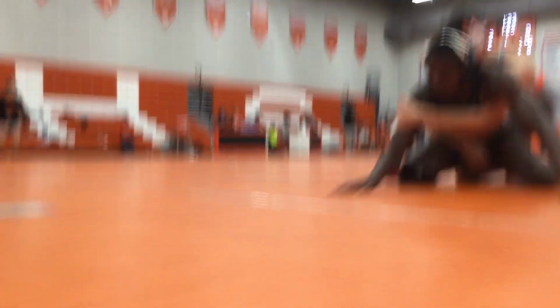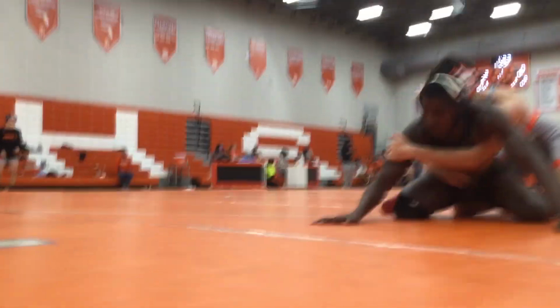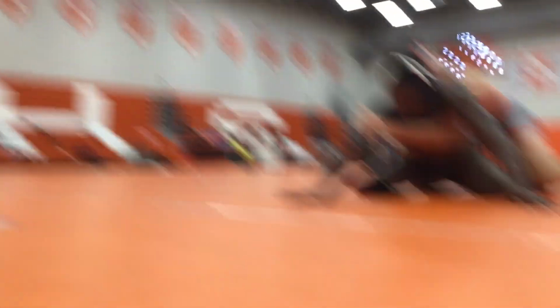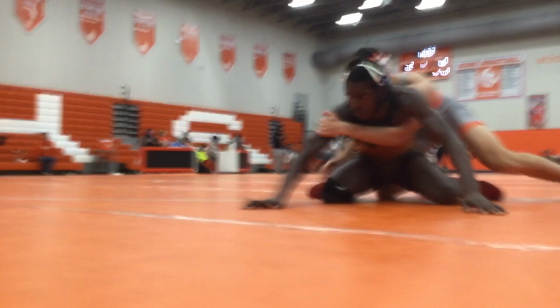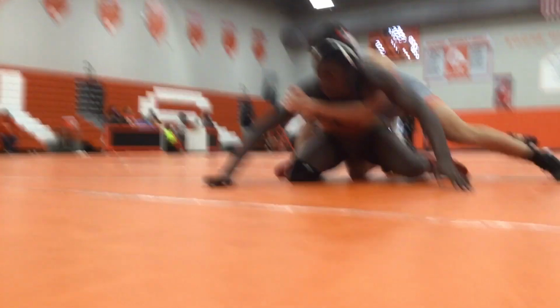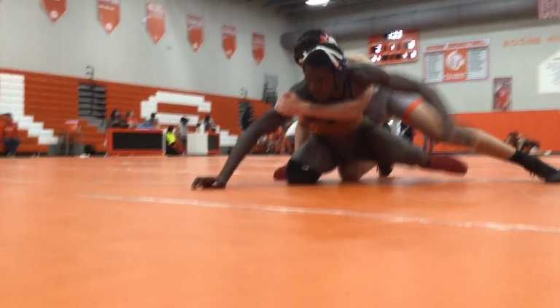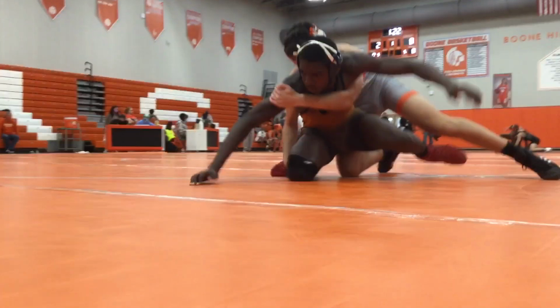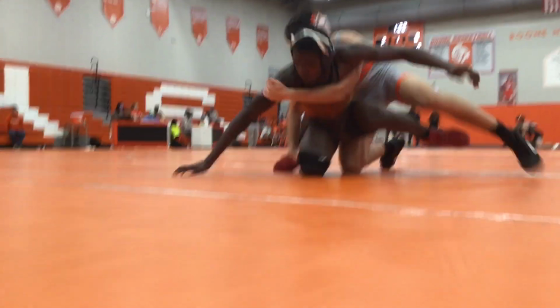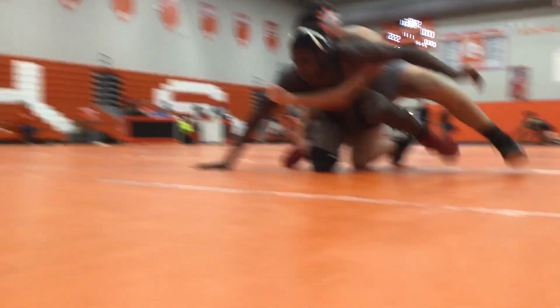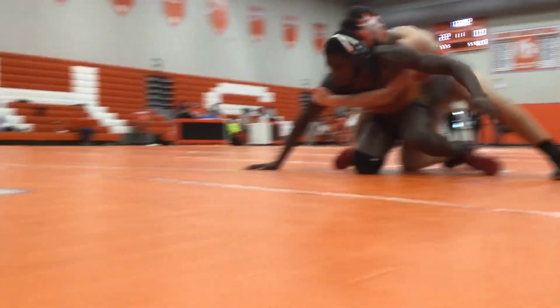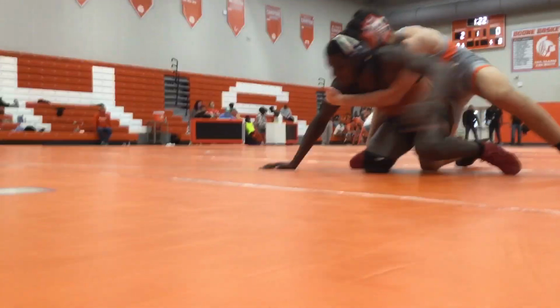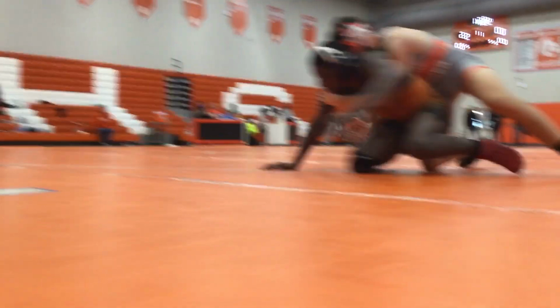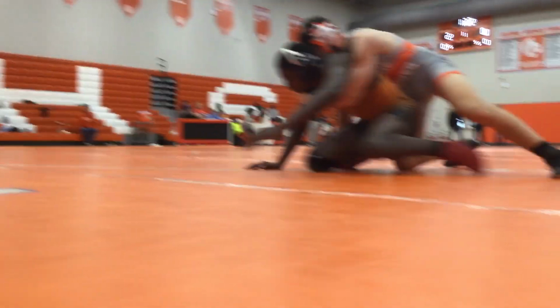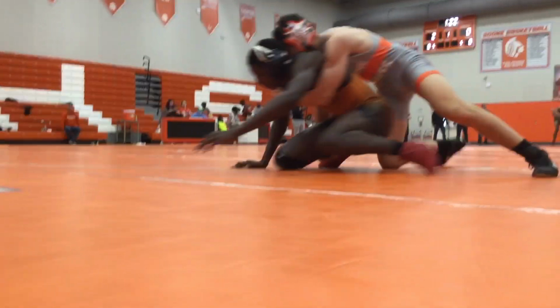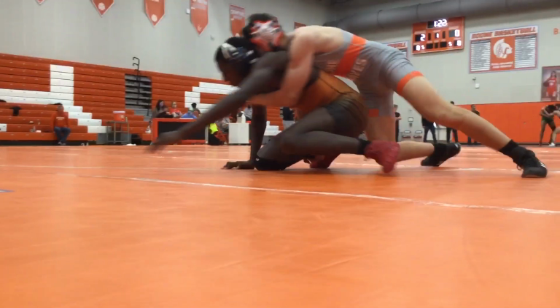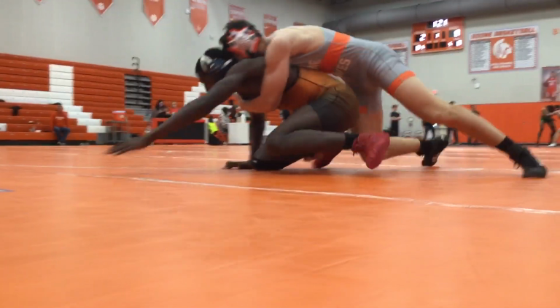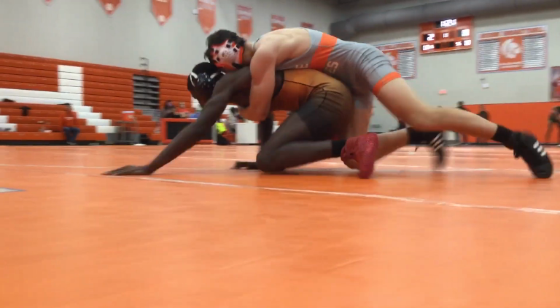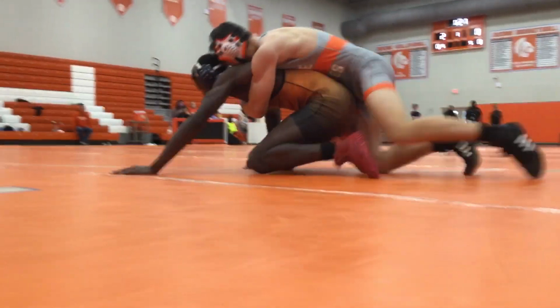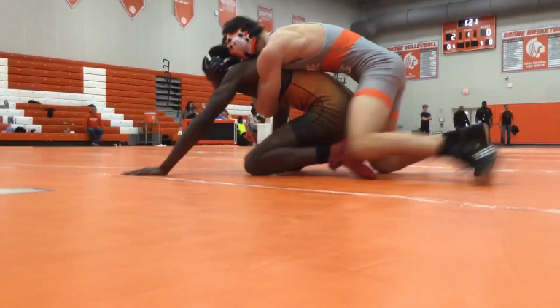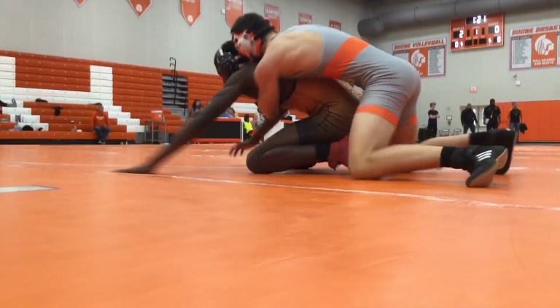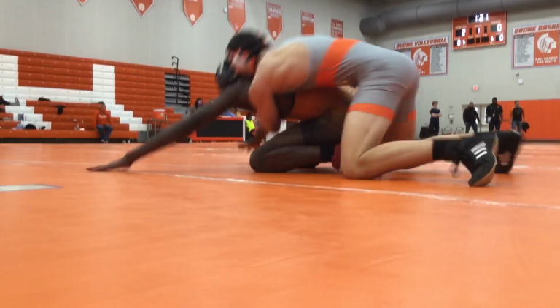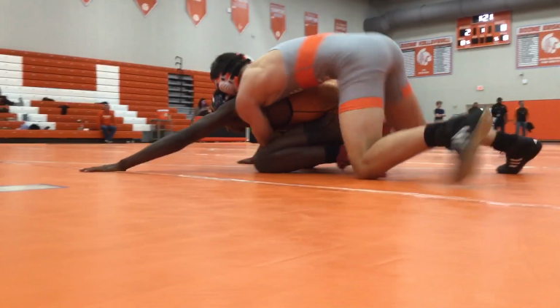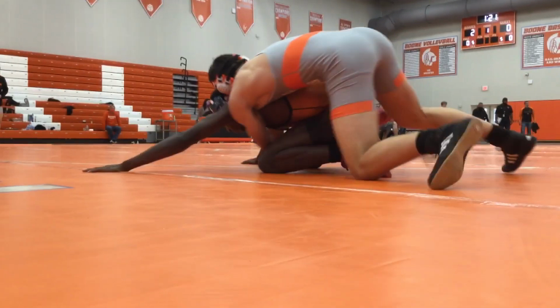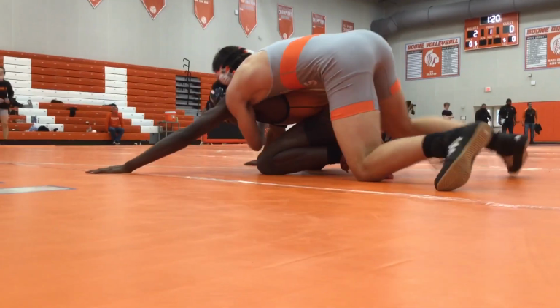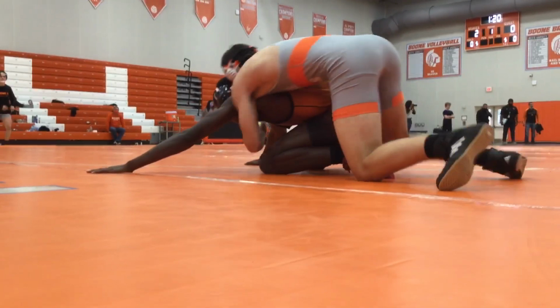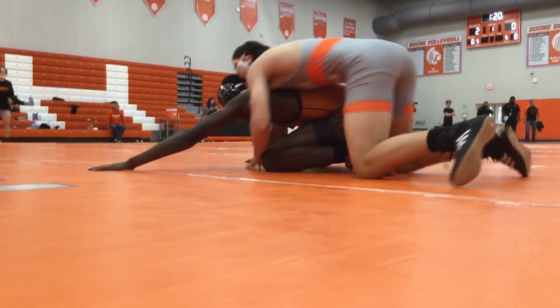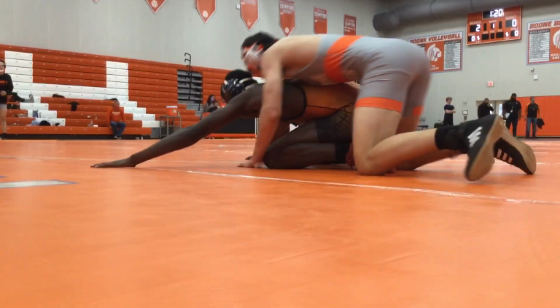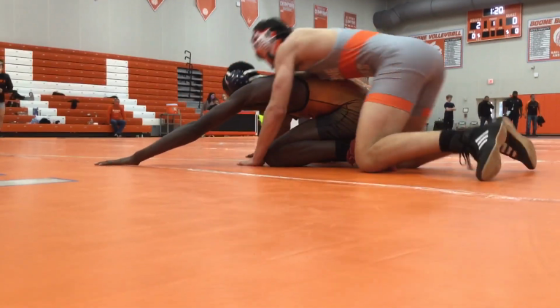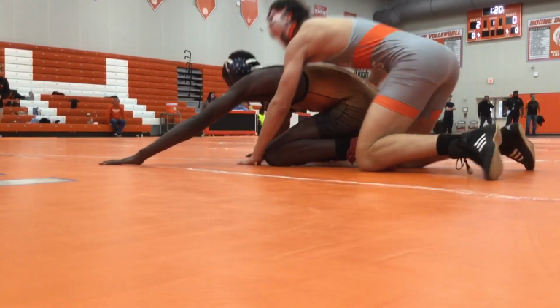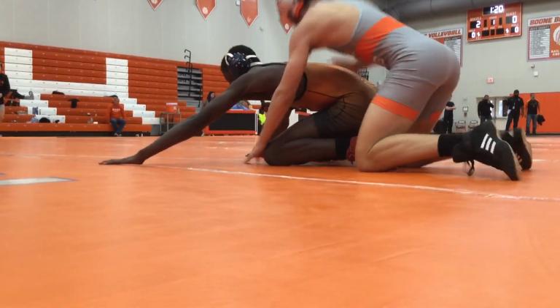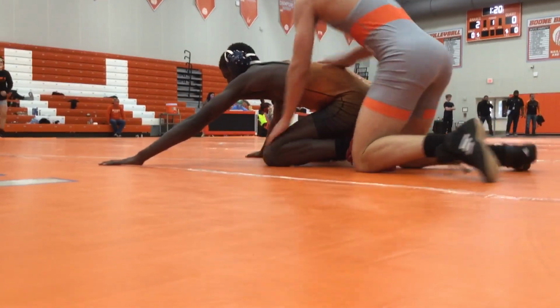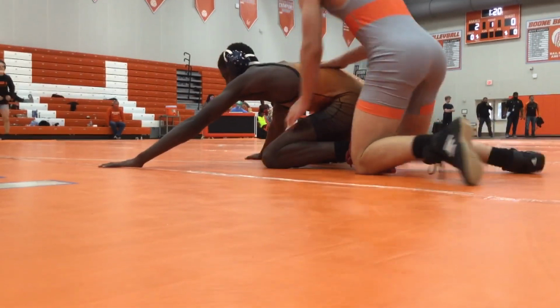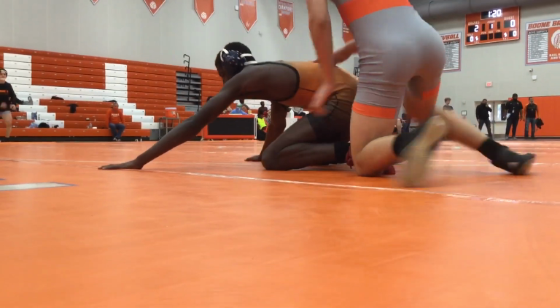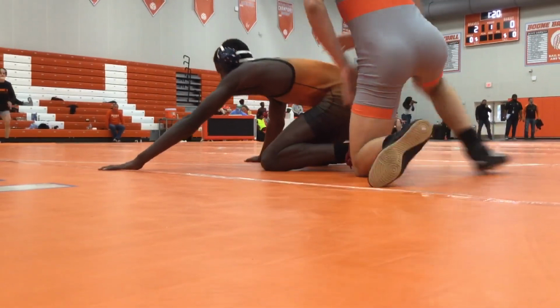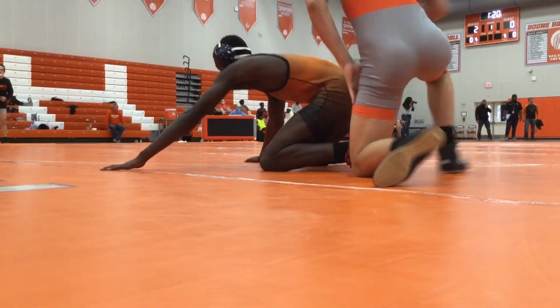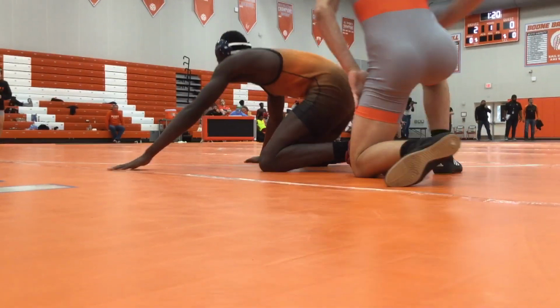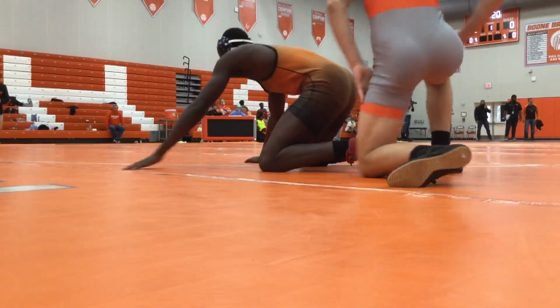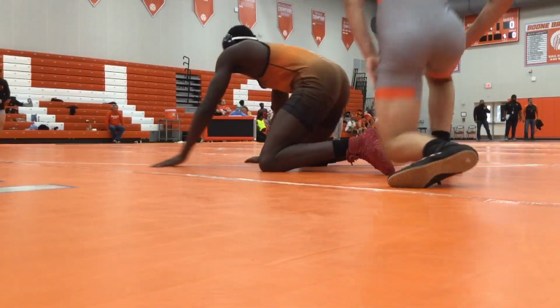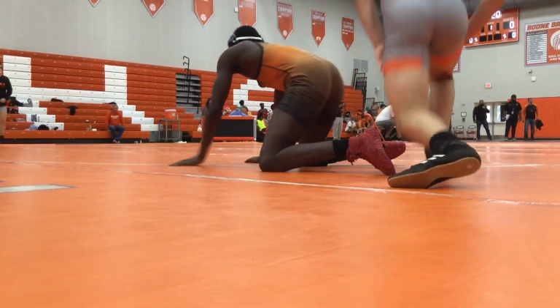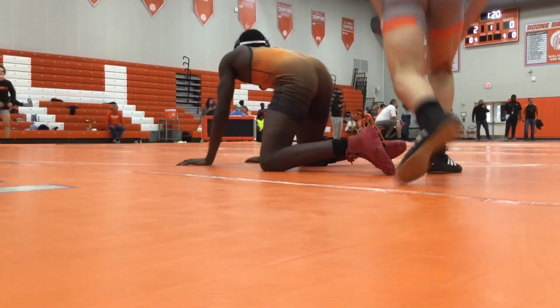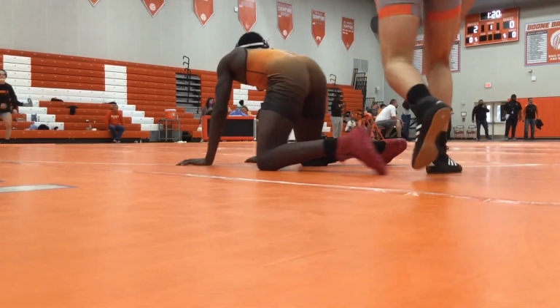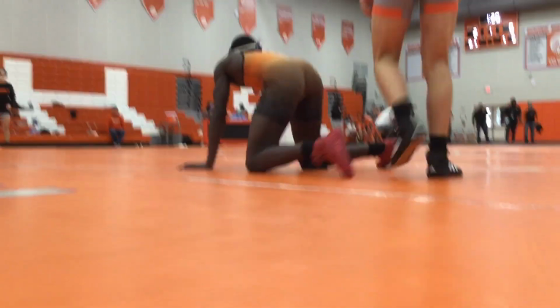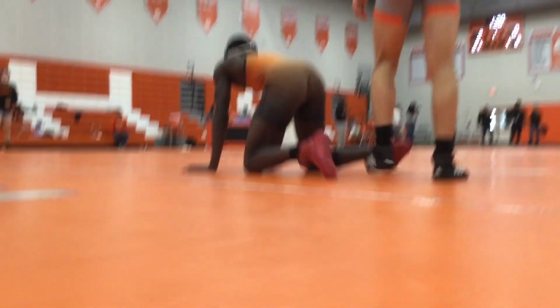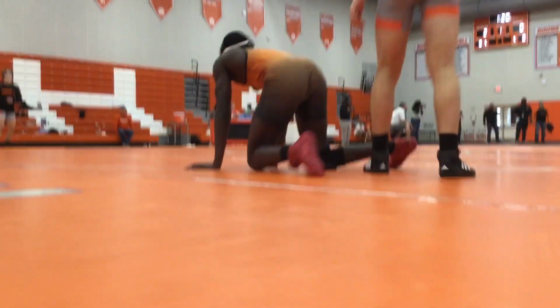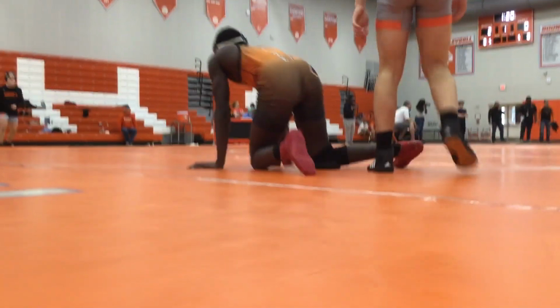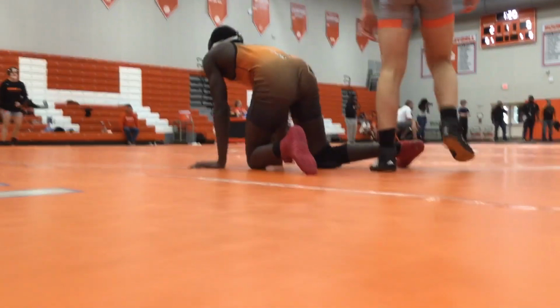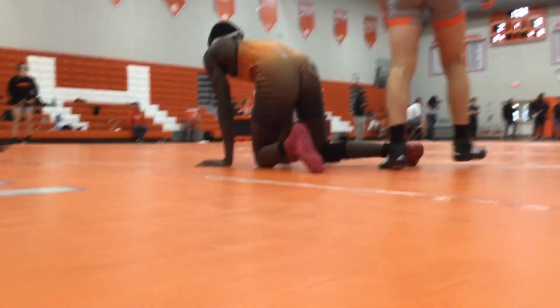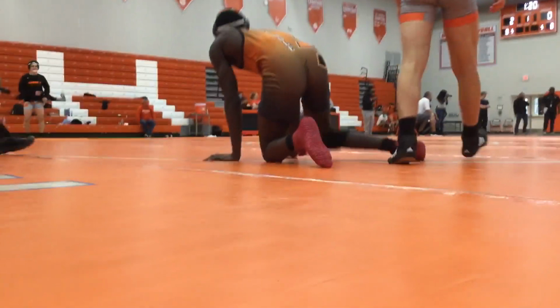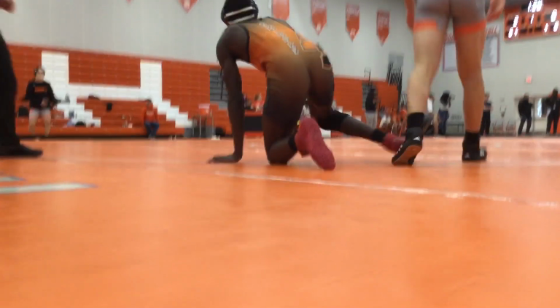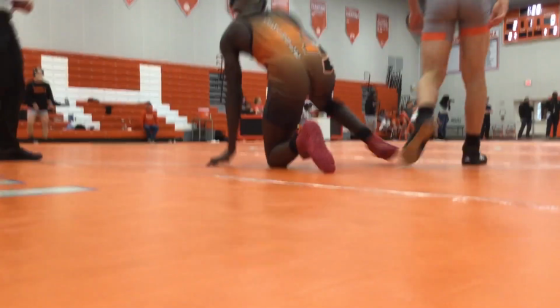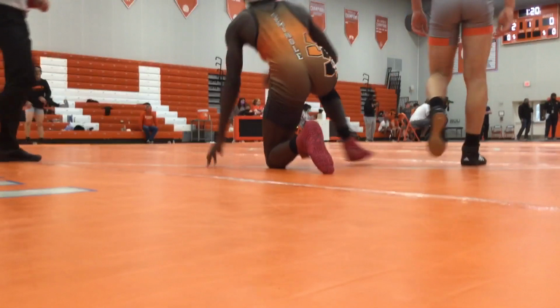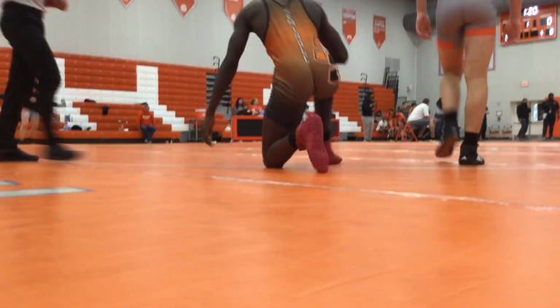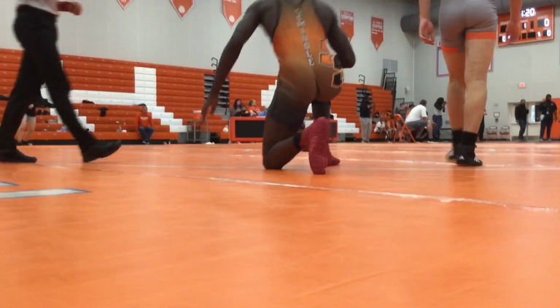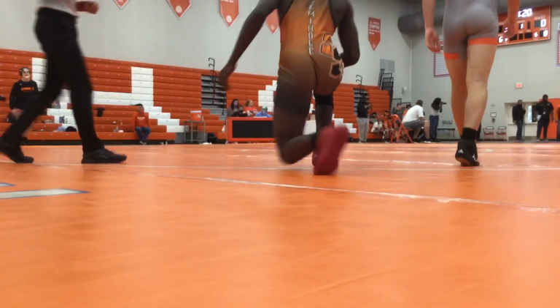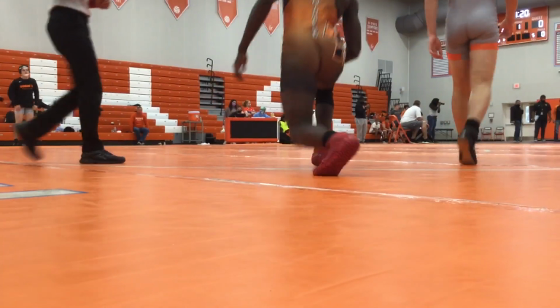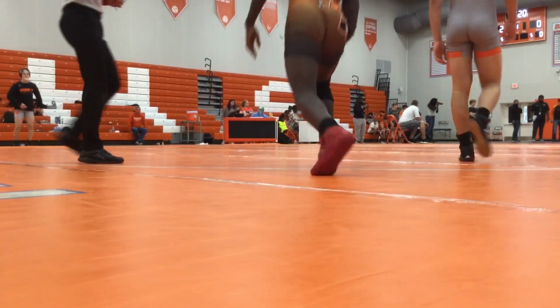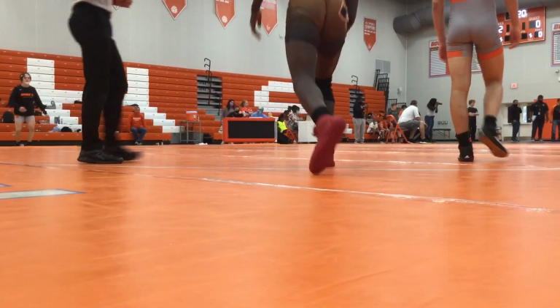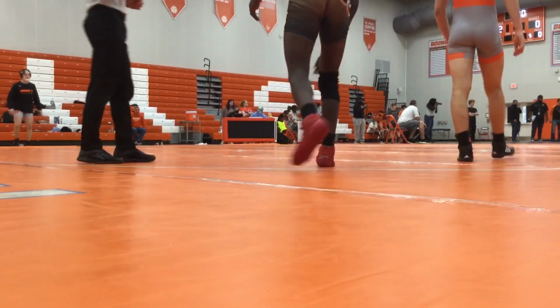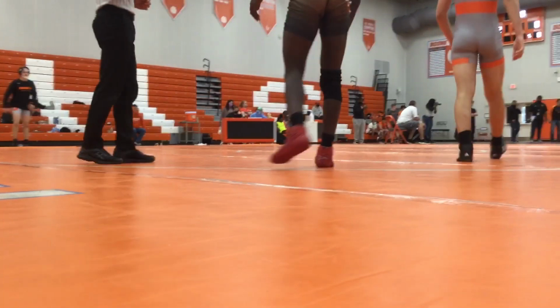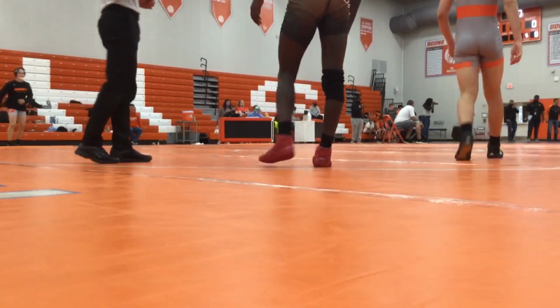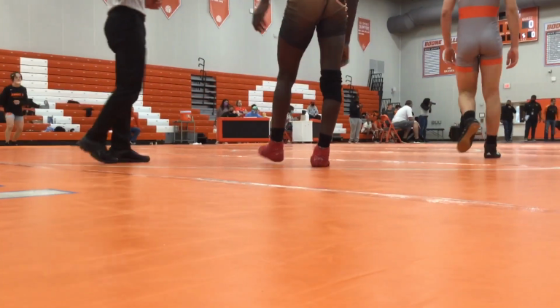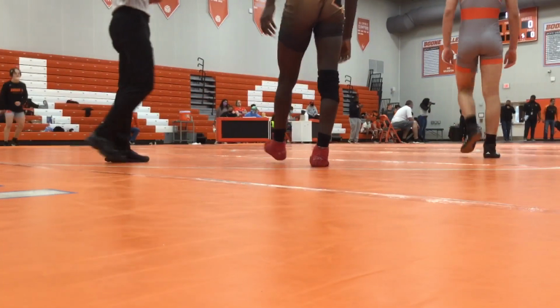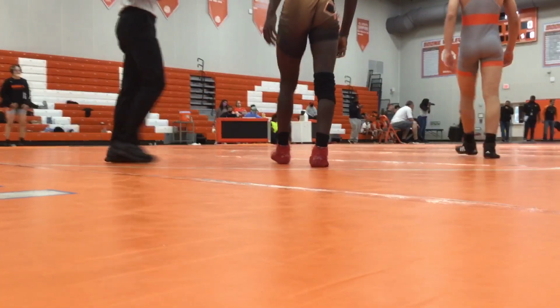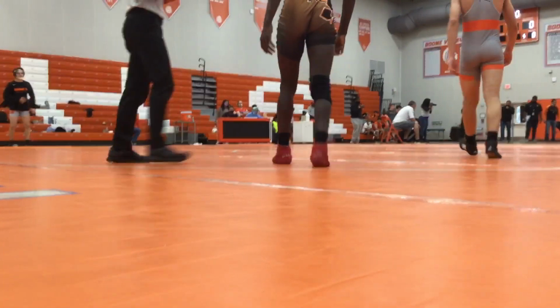Stand up. Right the hands, right the hands to stand up. Good working, good working. Smart here off the start. Hand control. Get a foot up.